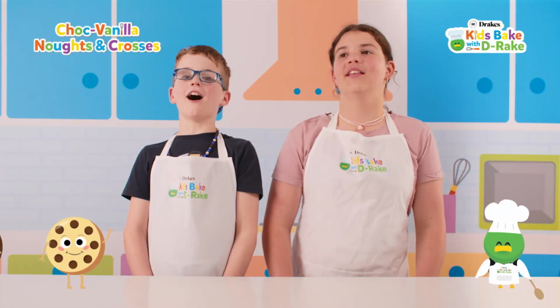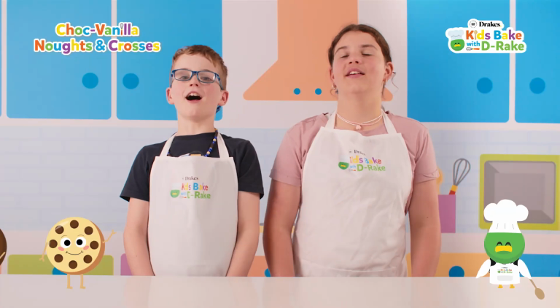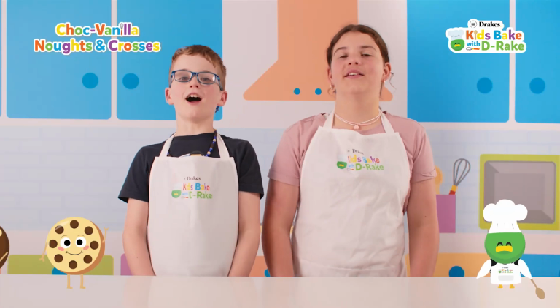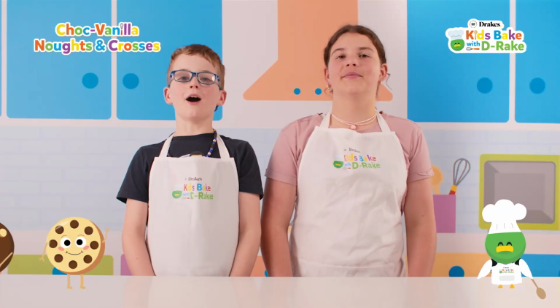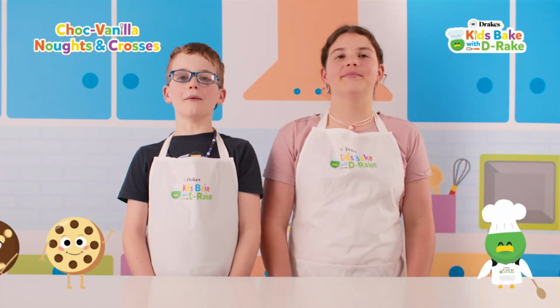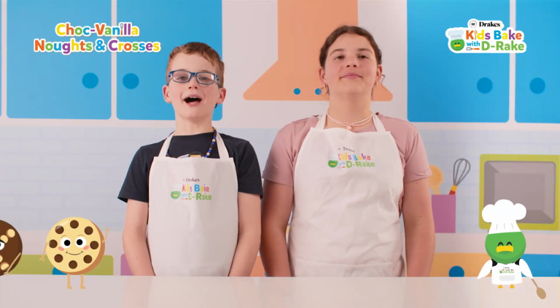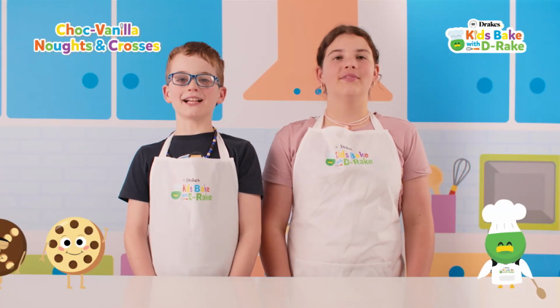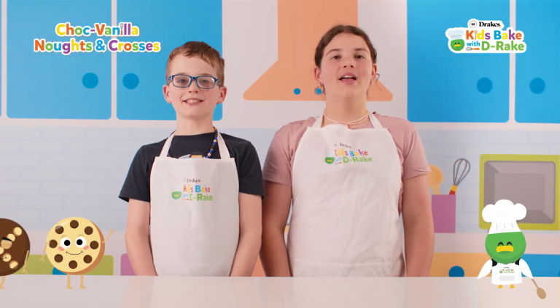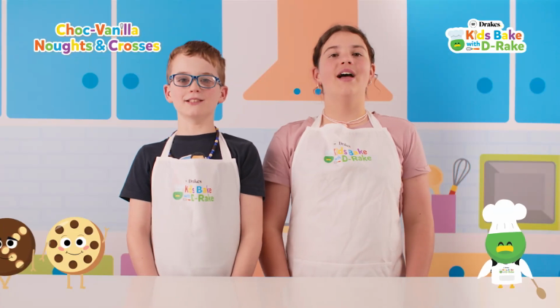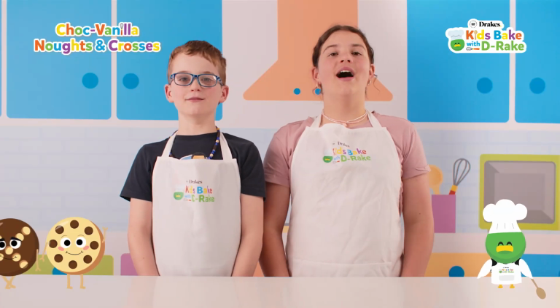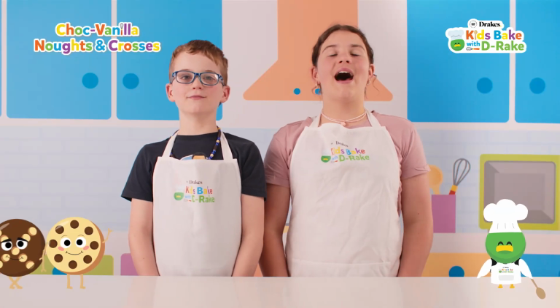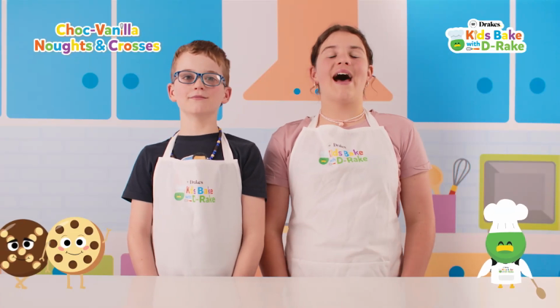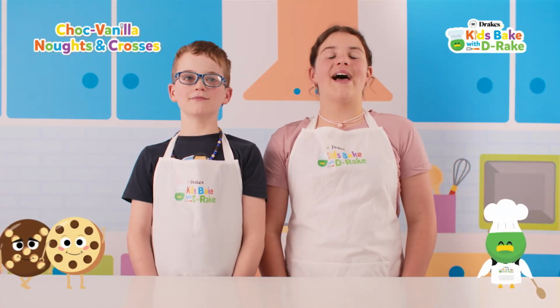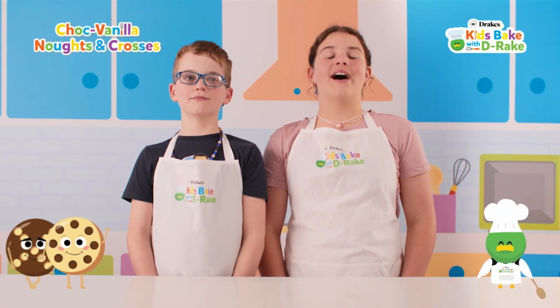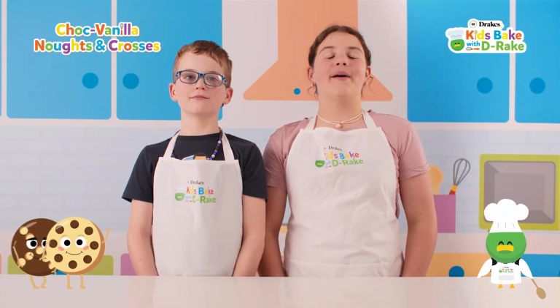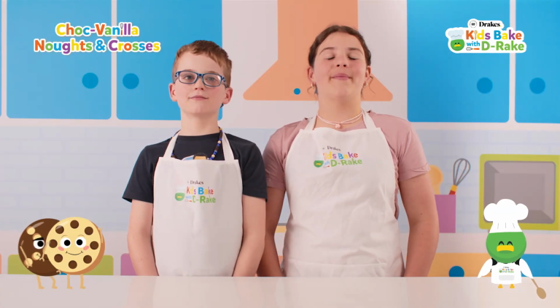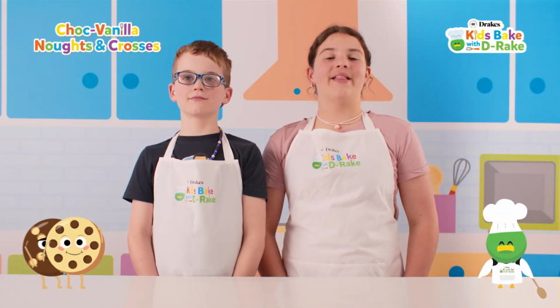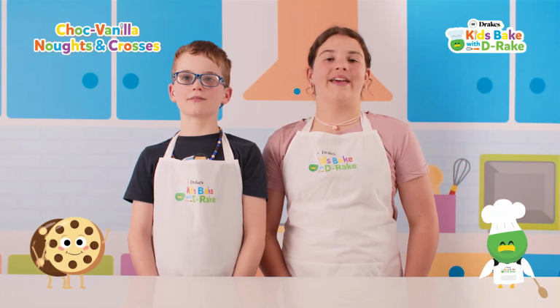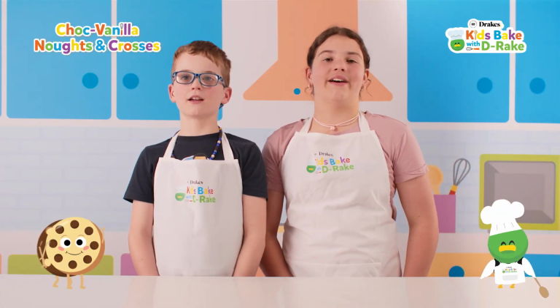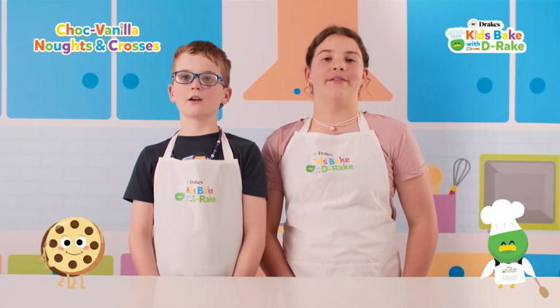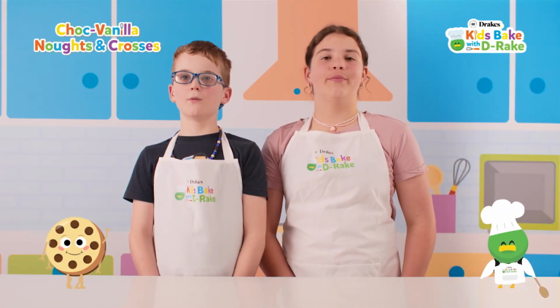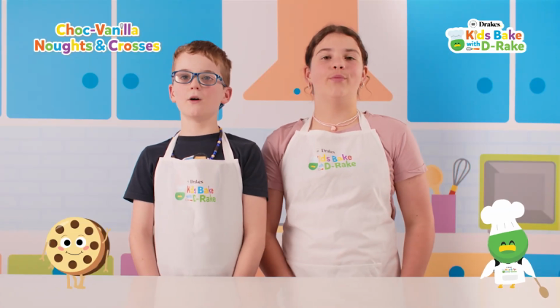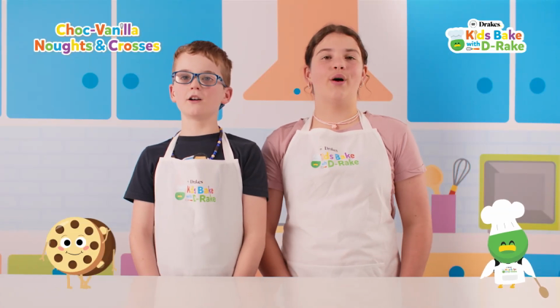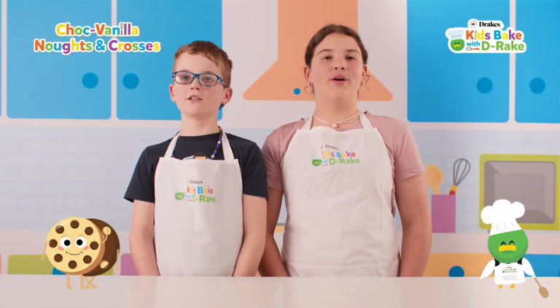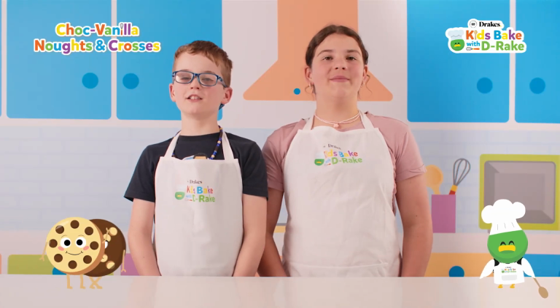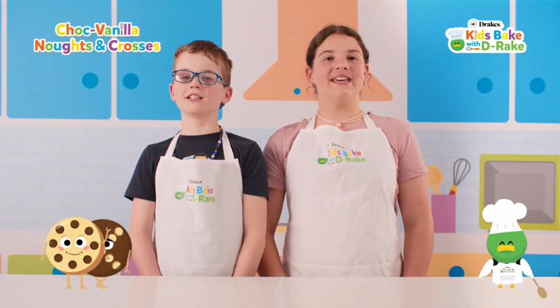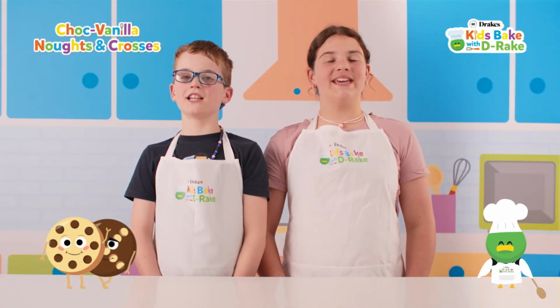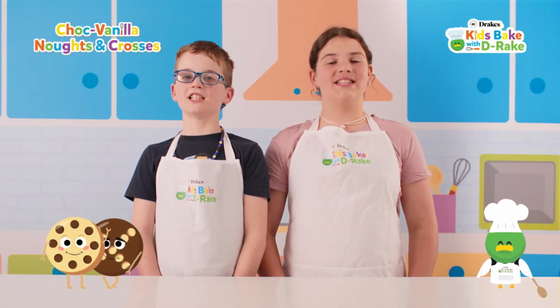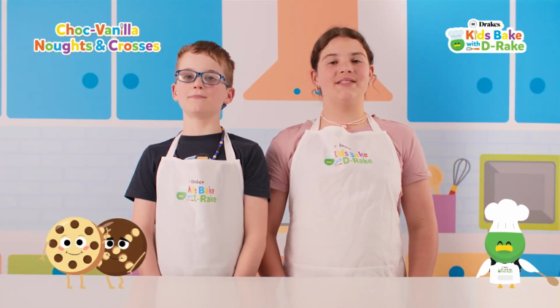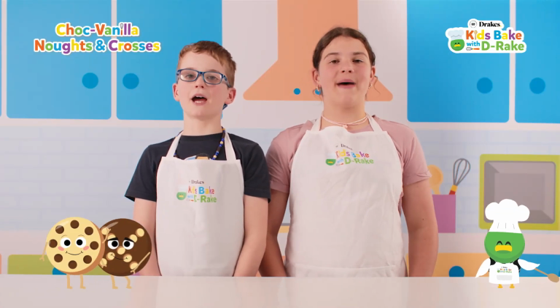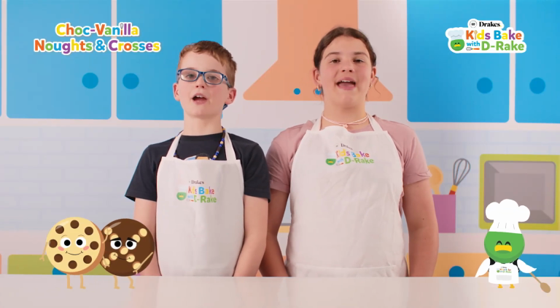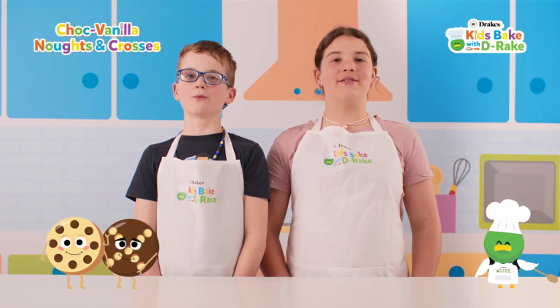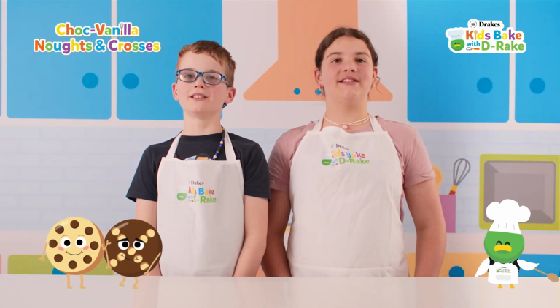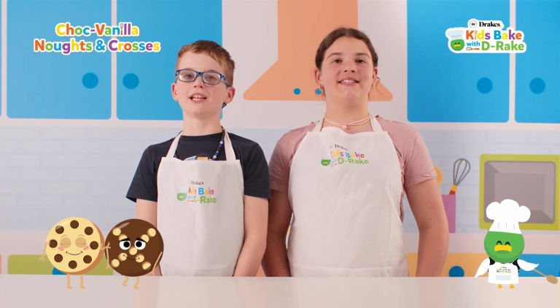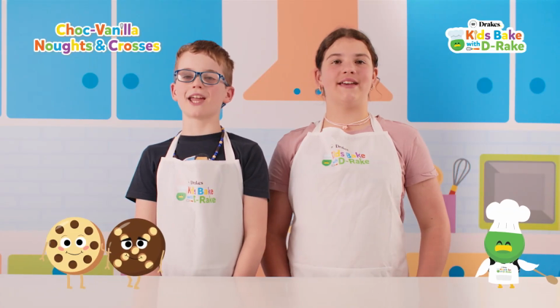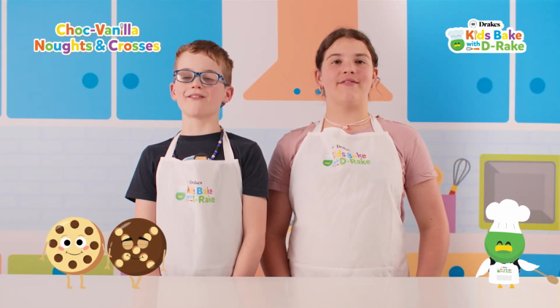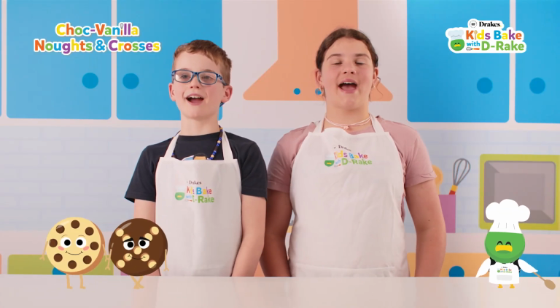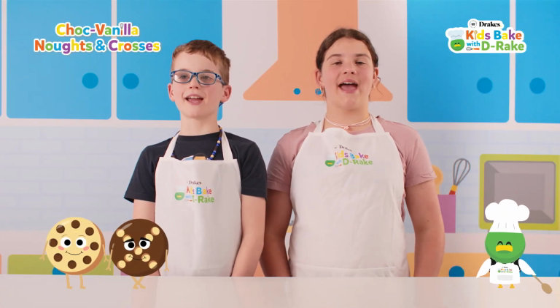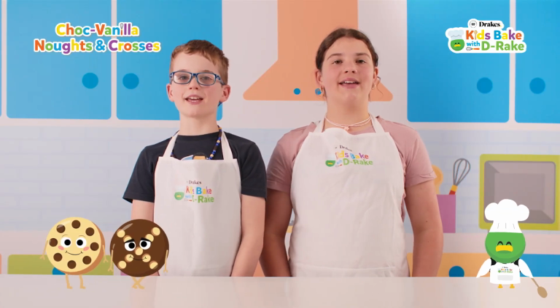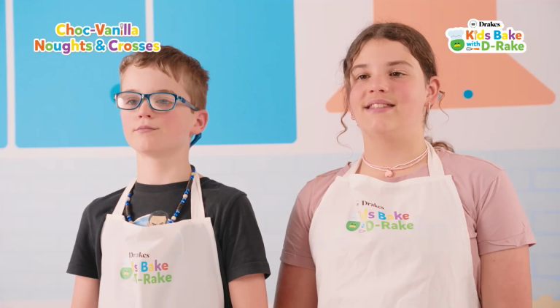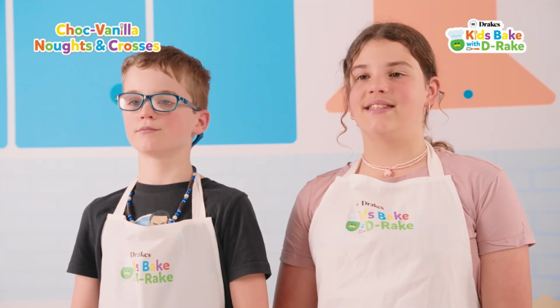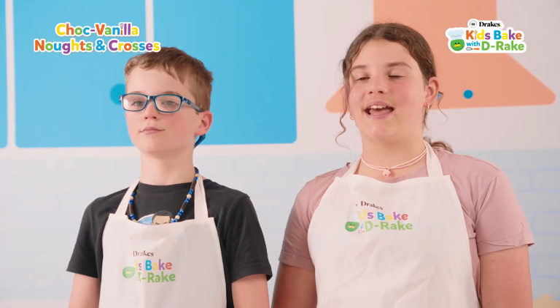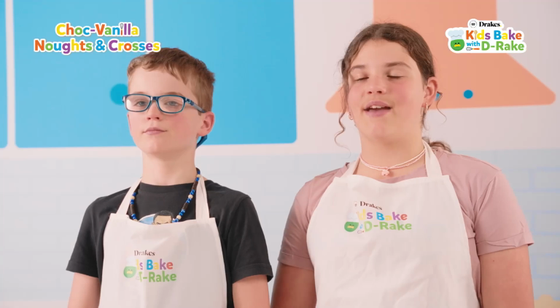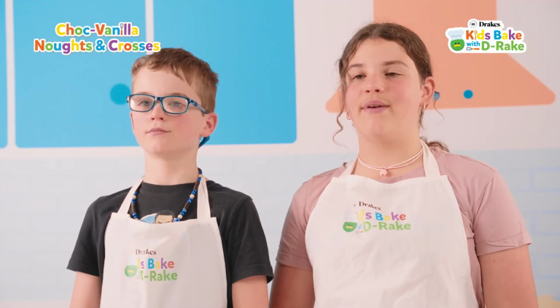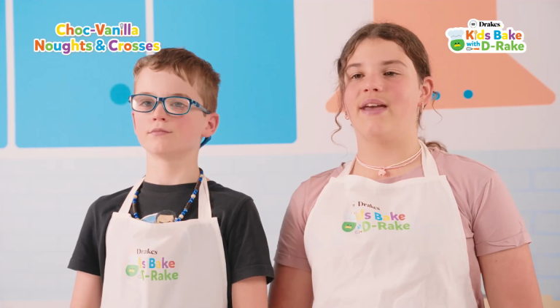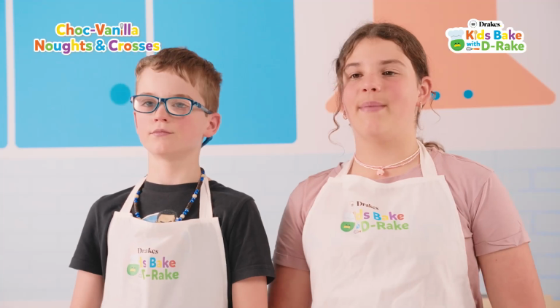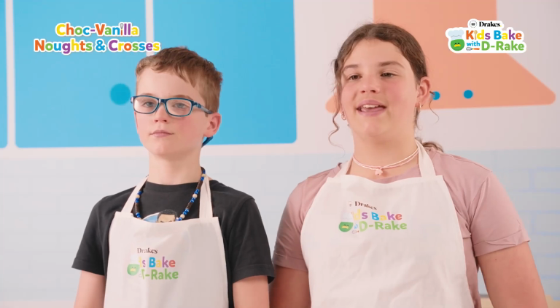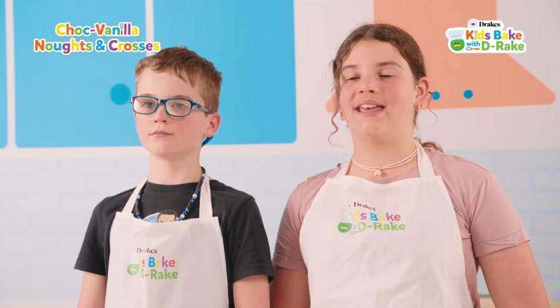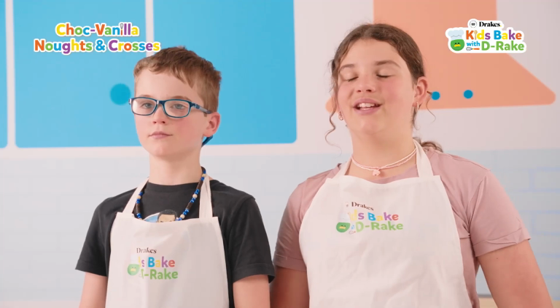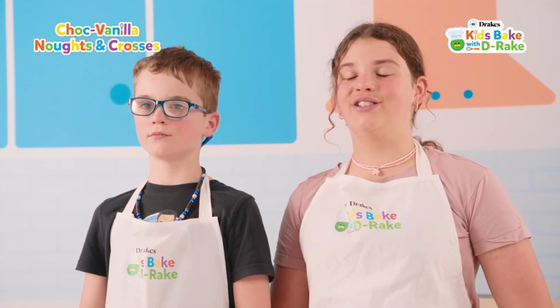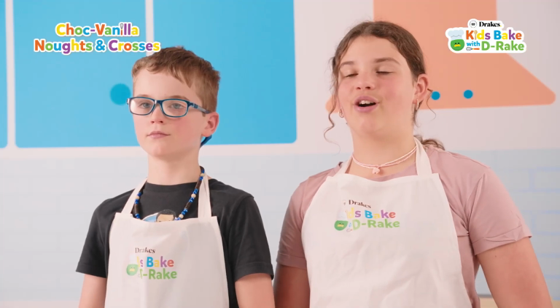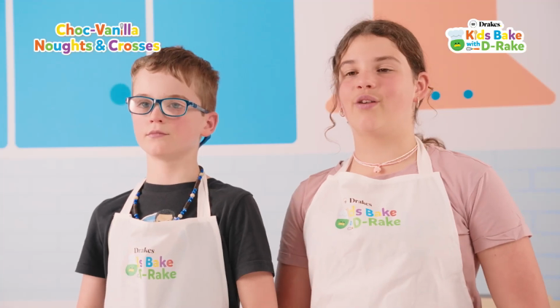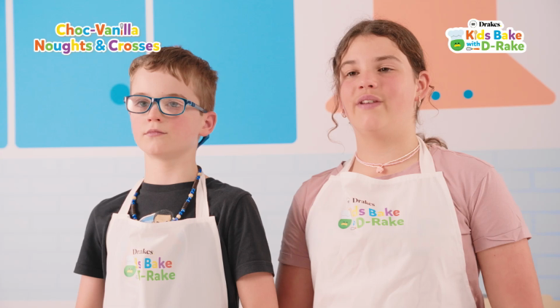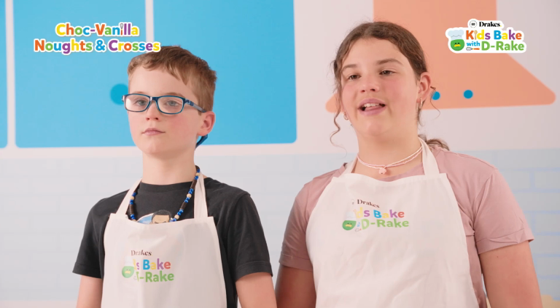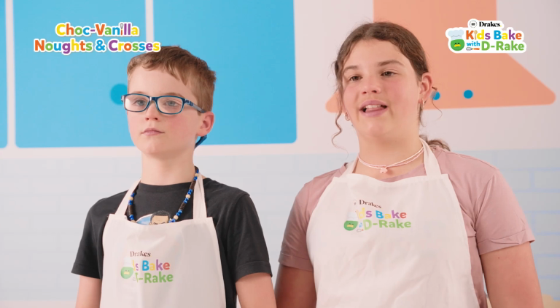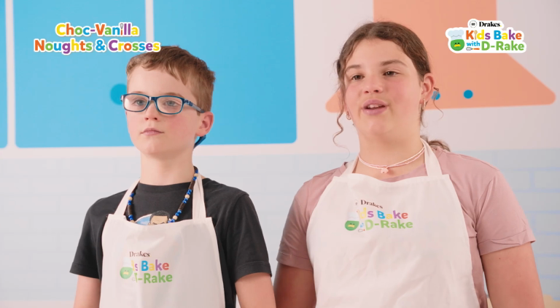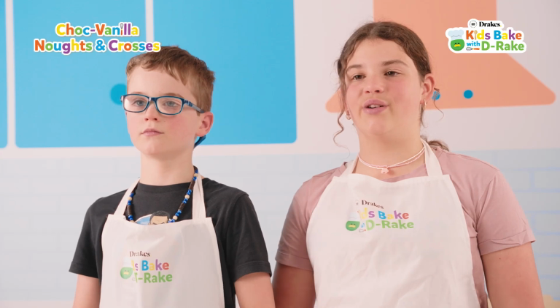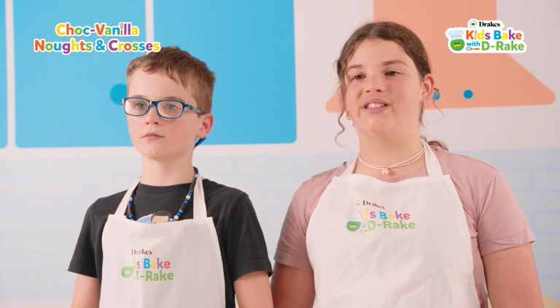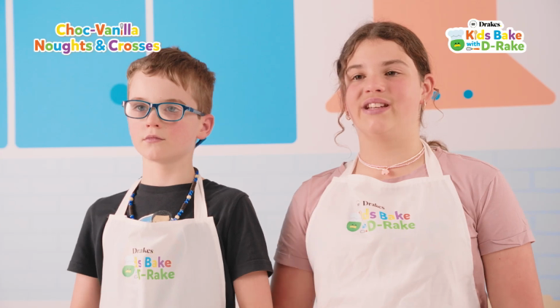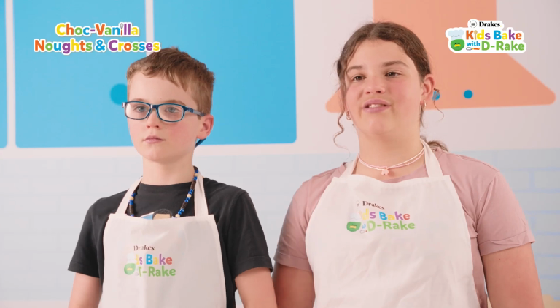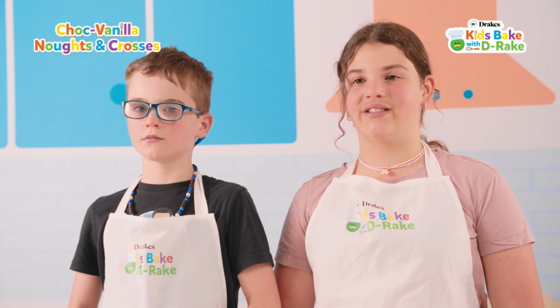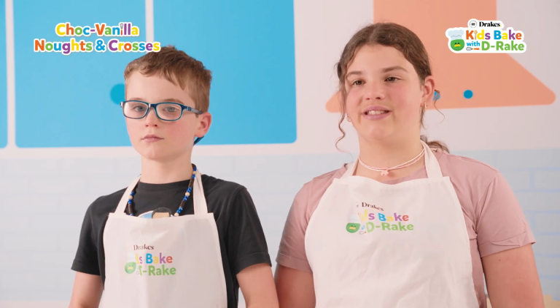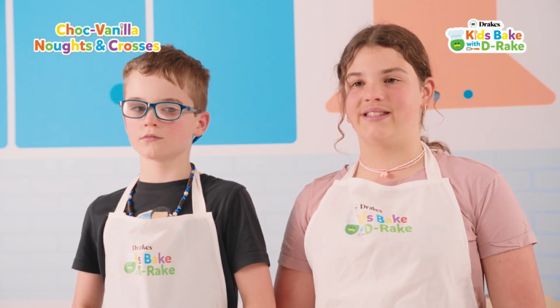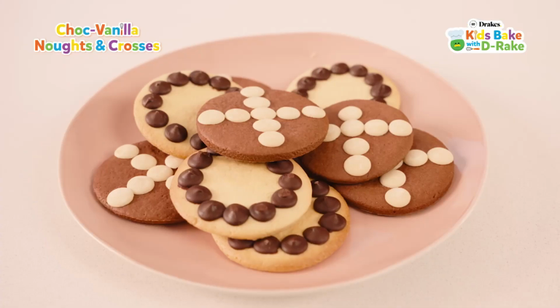Hi, I'm Aston. Hi, I'm Malia. Welcome to Kids Day for D-Rate. Today we are making Choc Vanilla Noughts and Crosses.